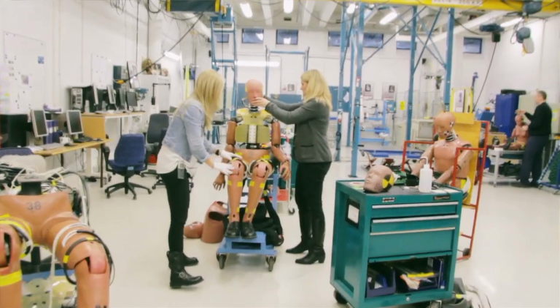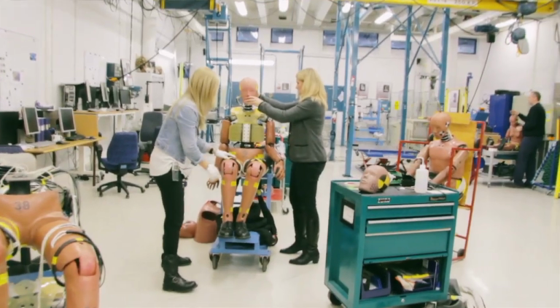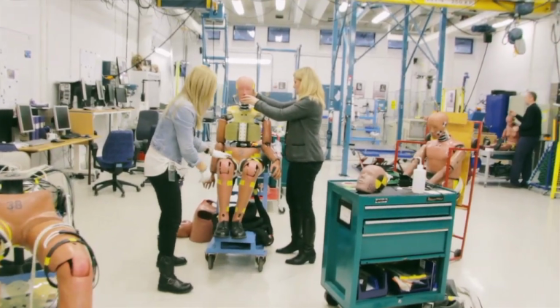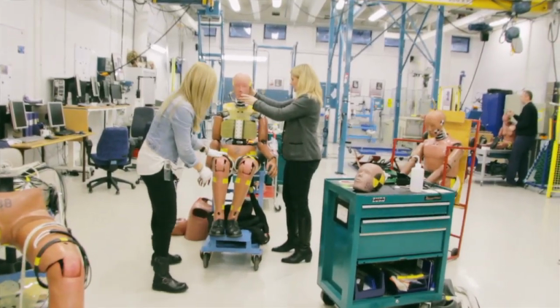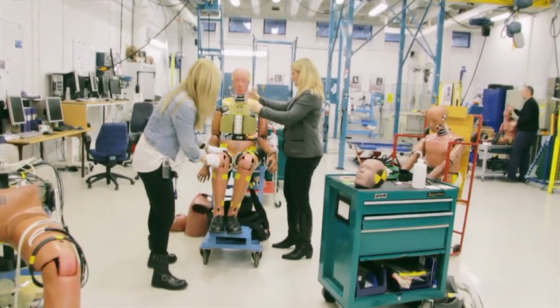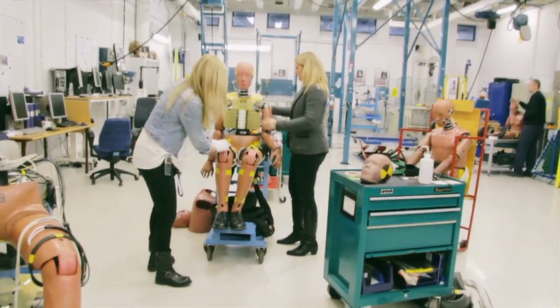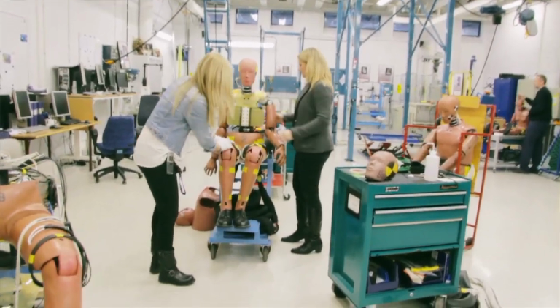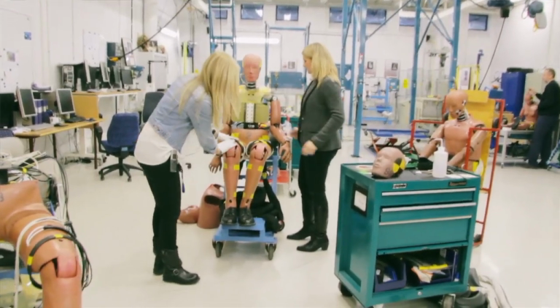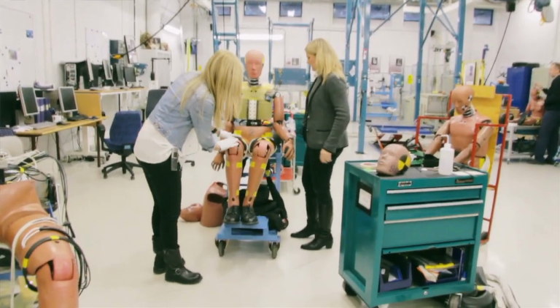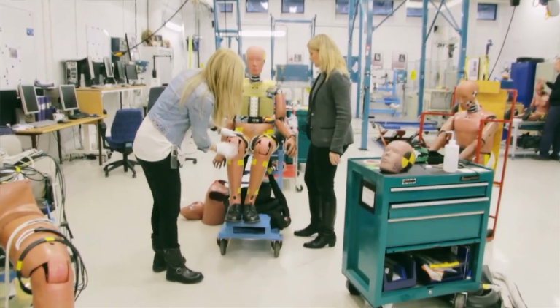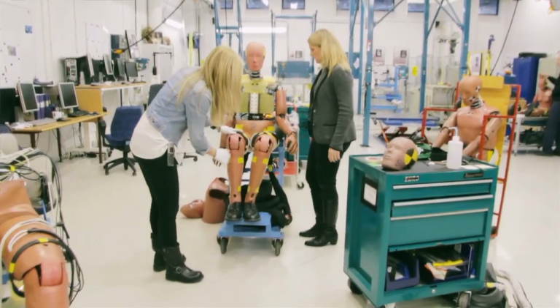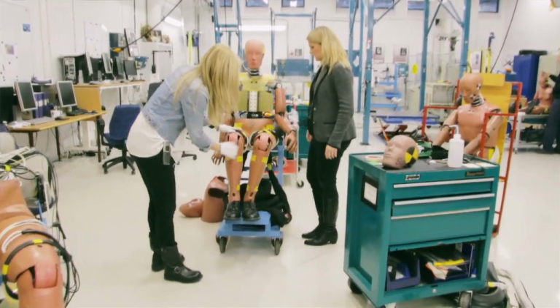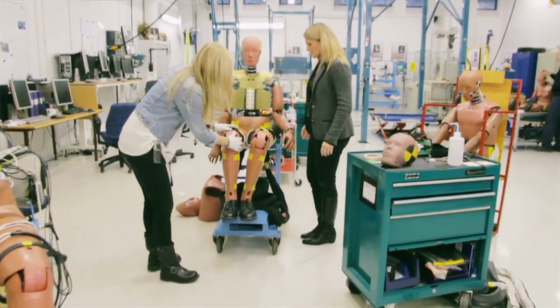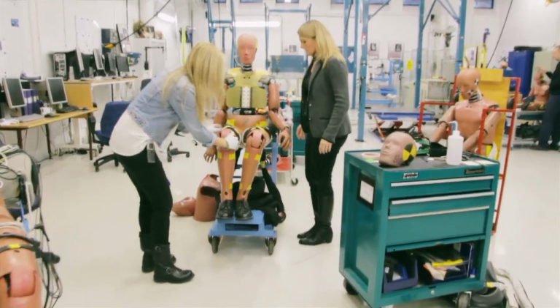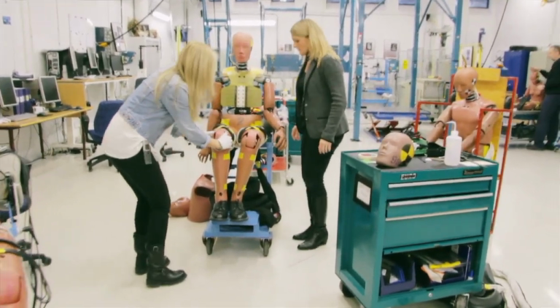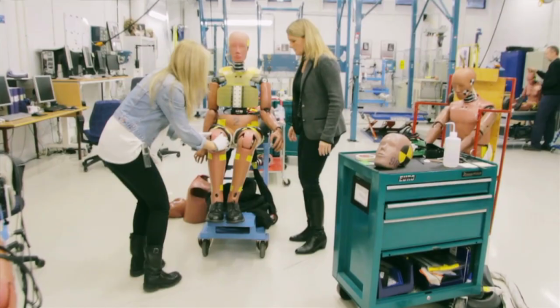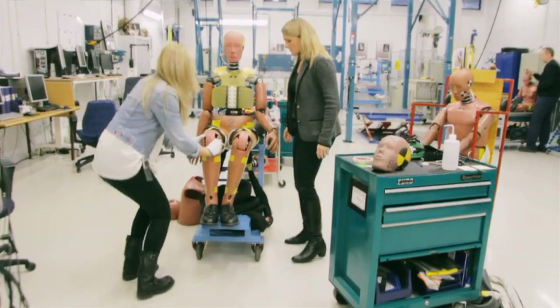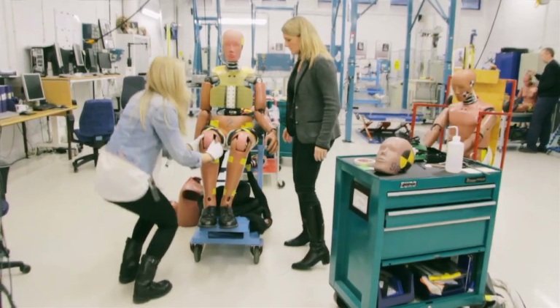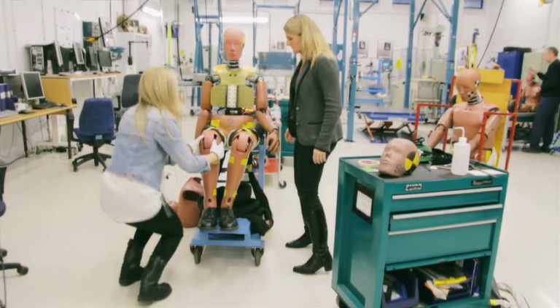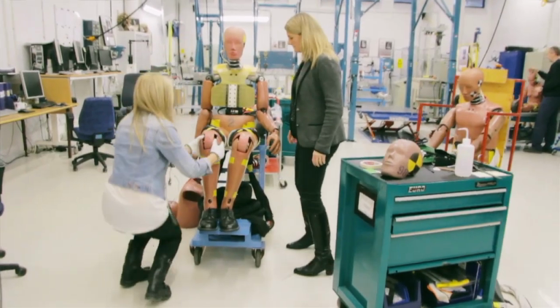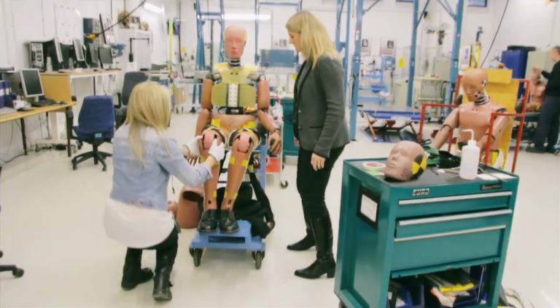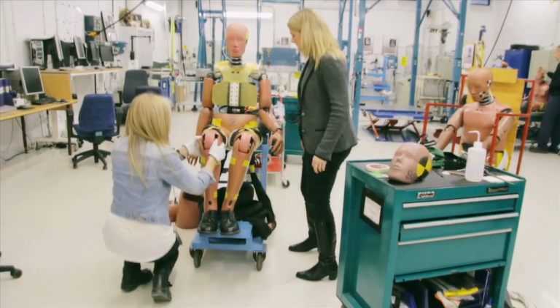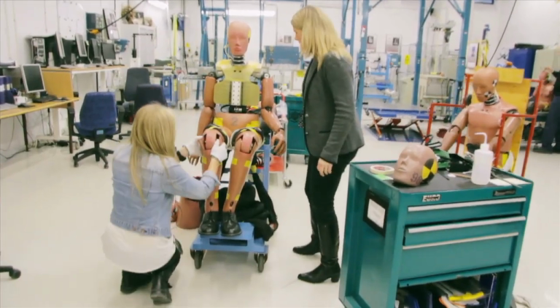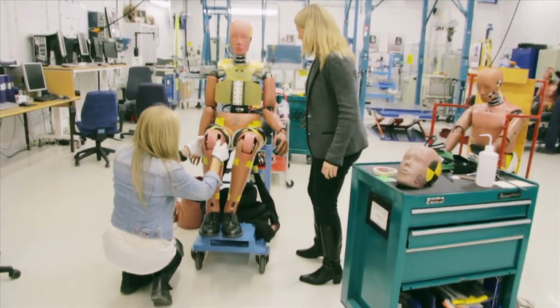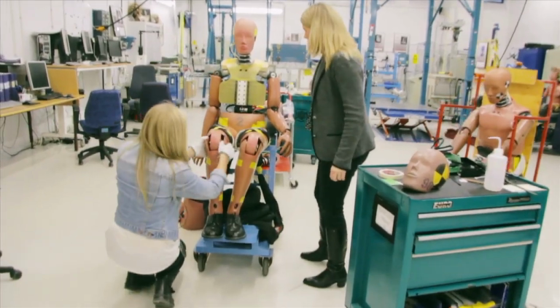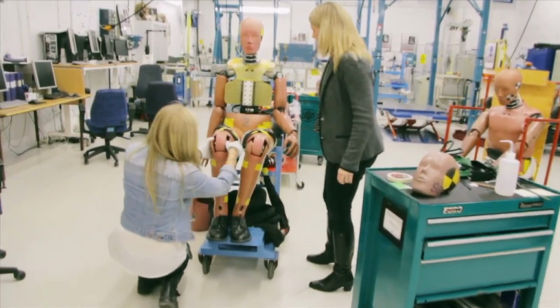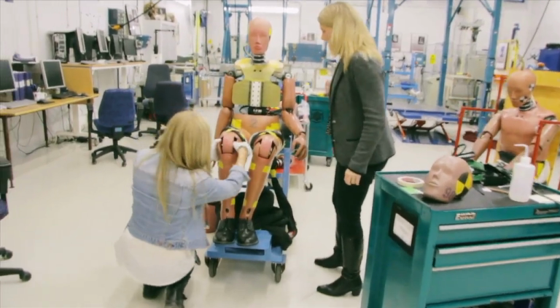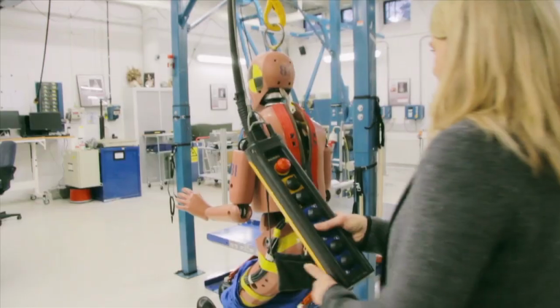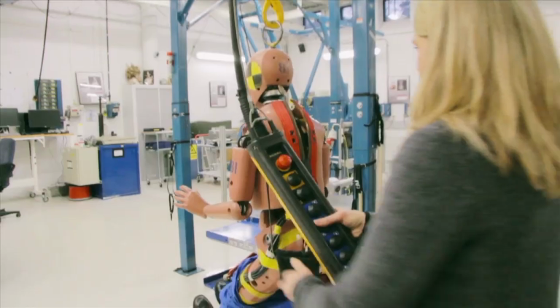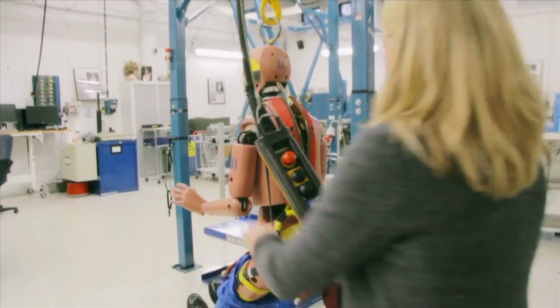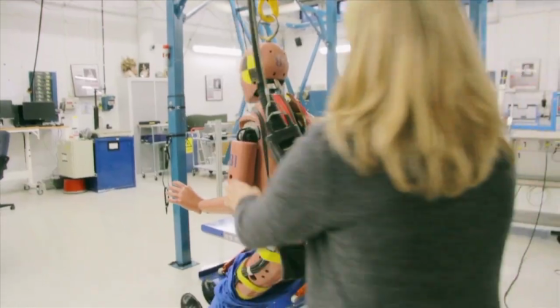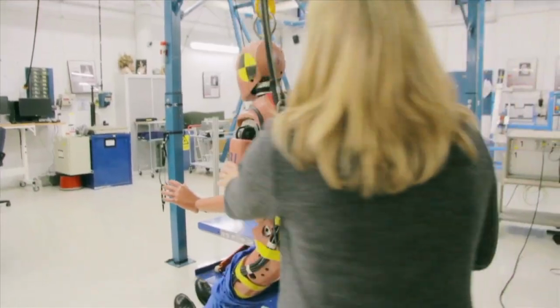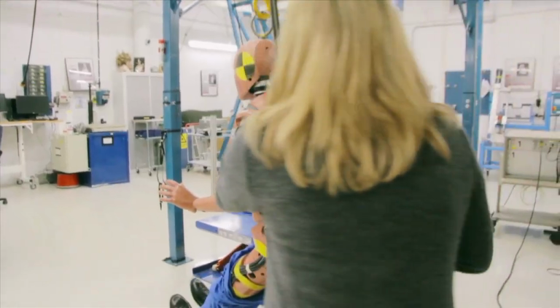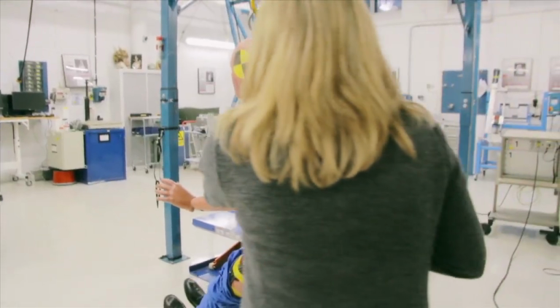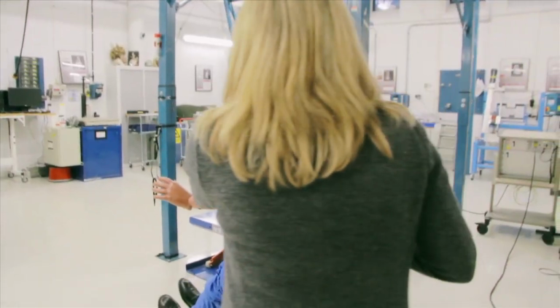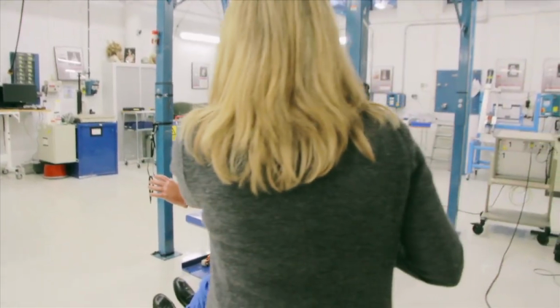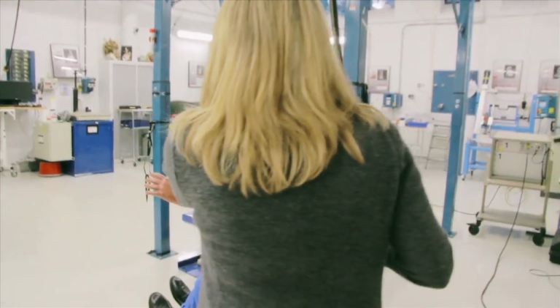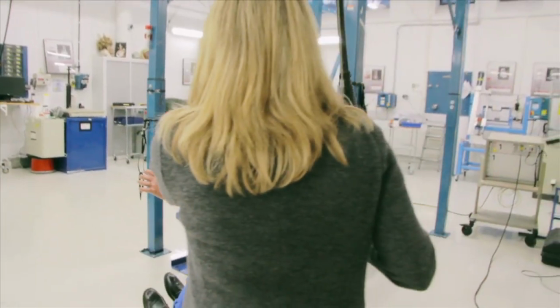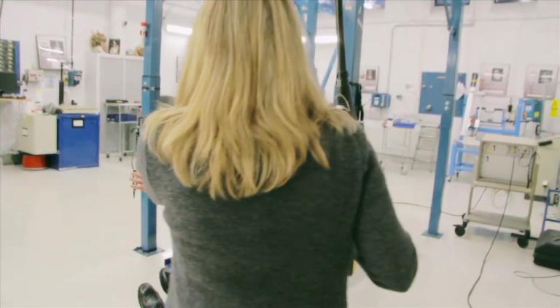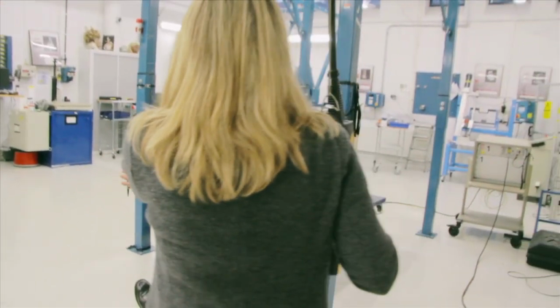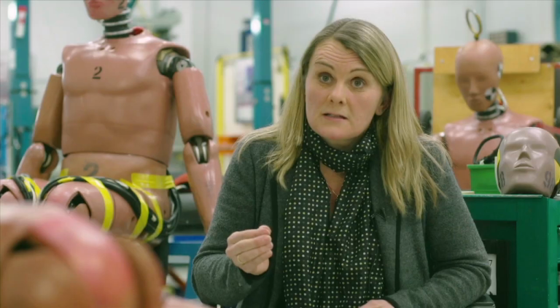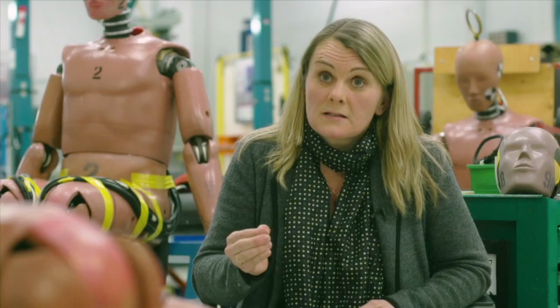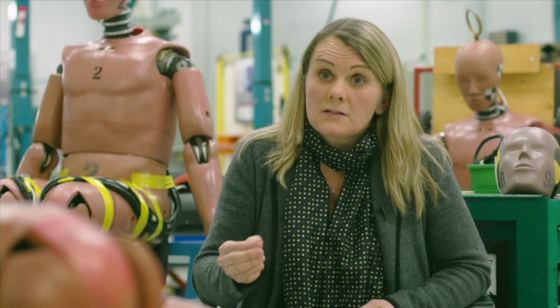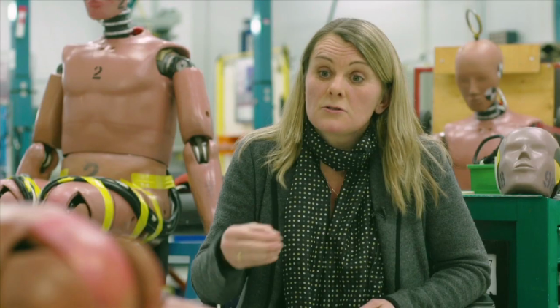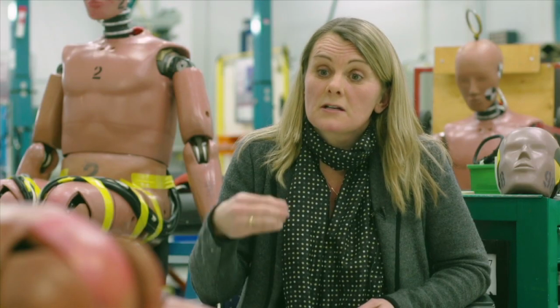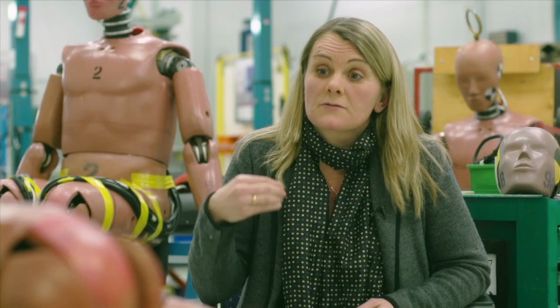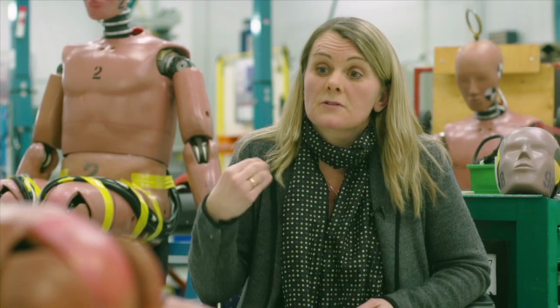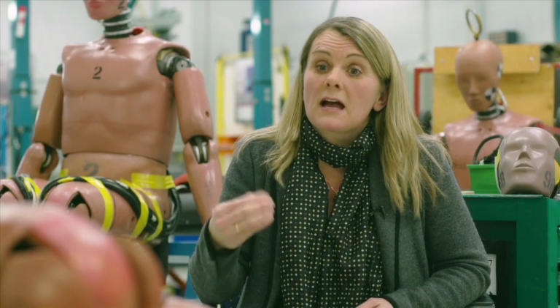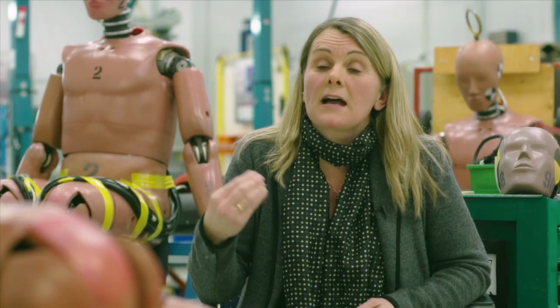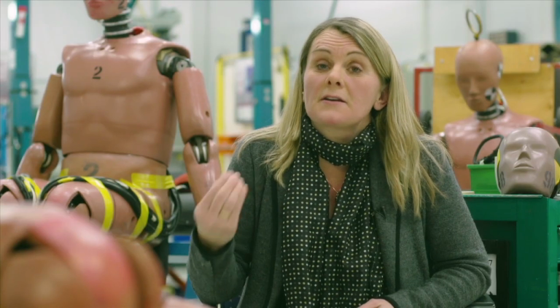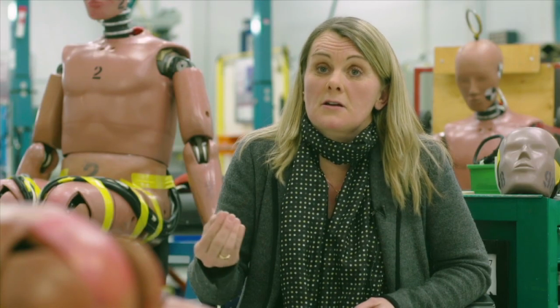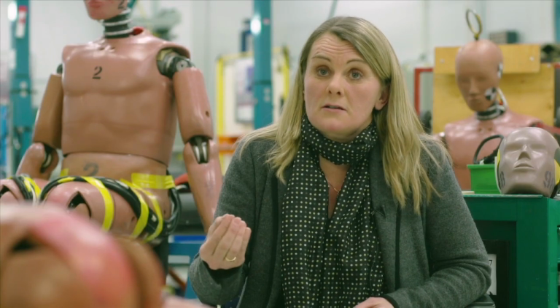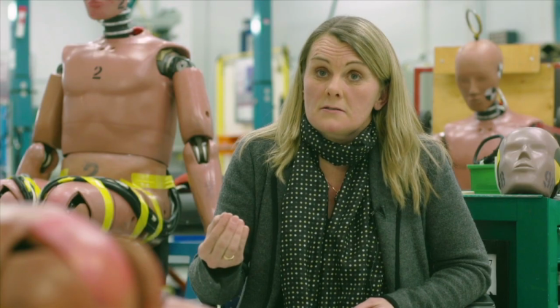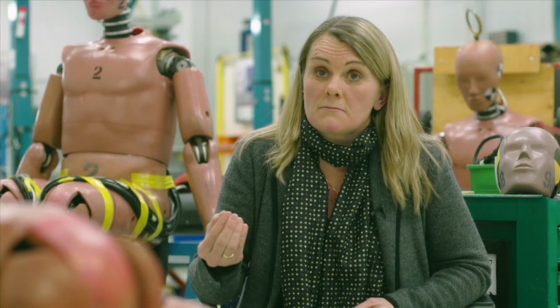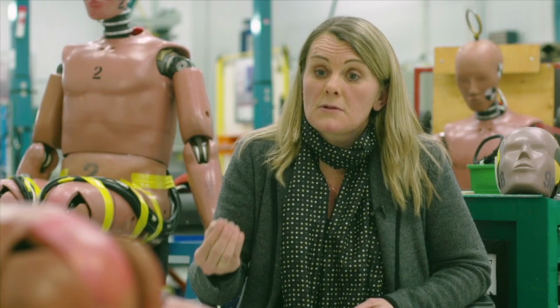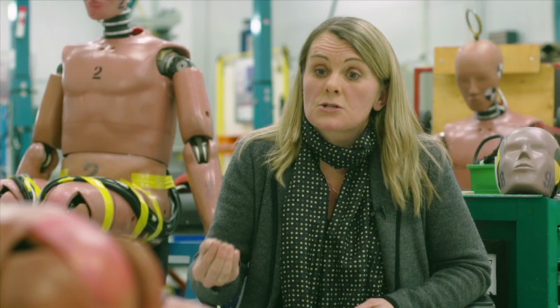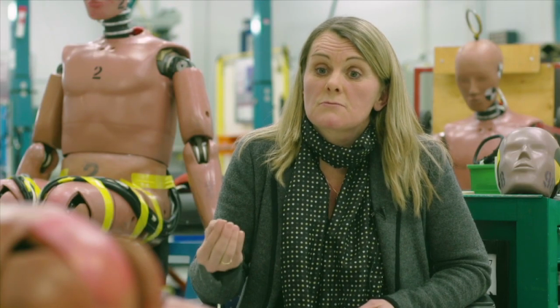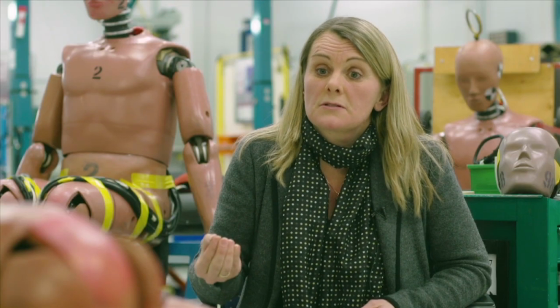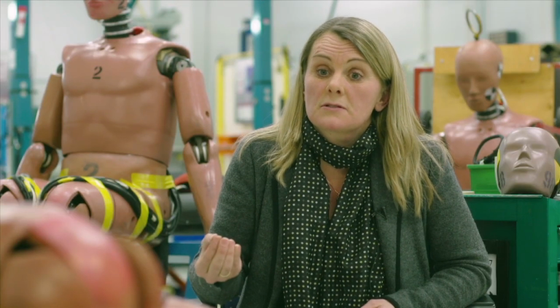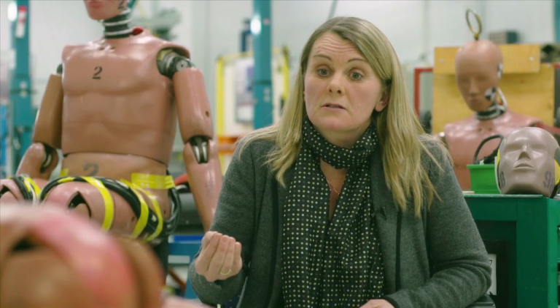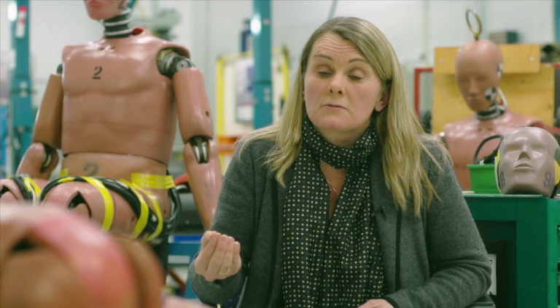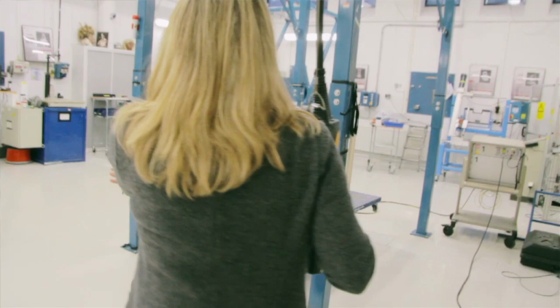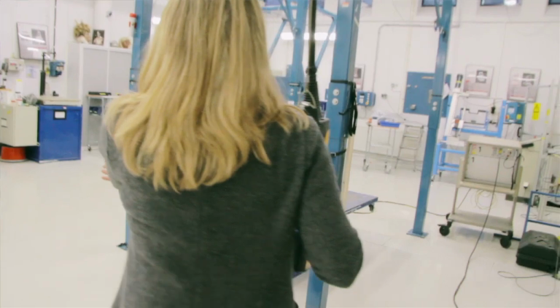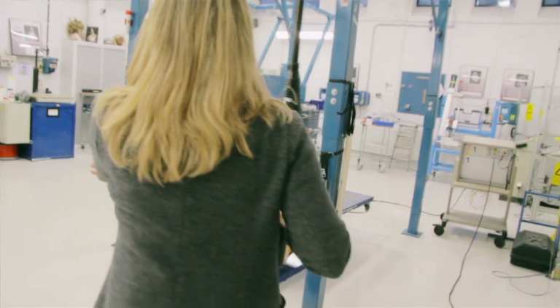So when you buy a crash test dummy, you have to pay like £100,000, and then you have to add on measurement equipment.